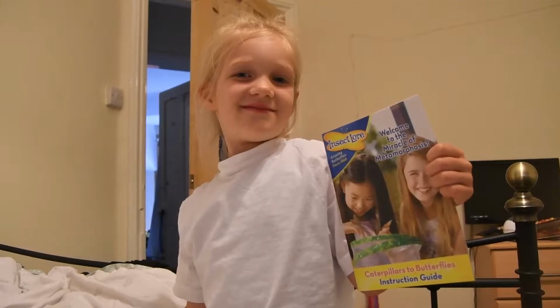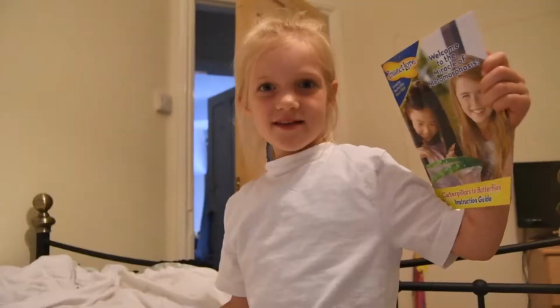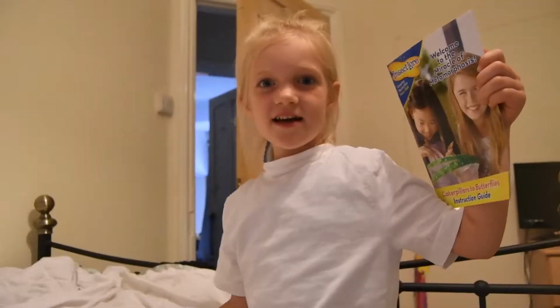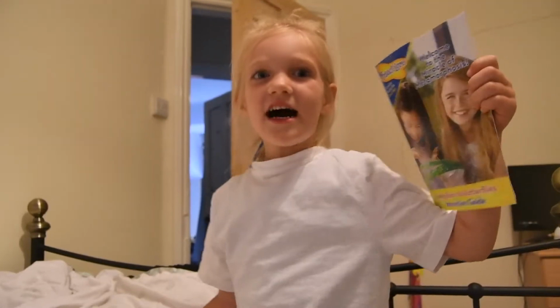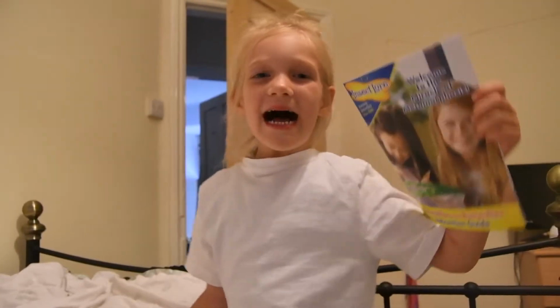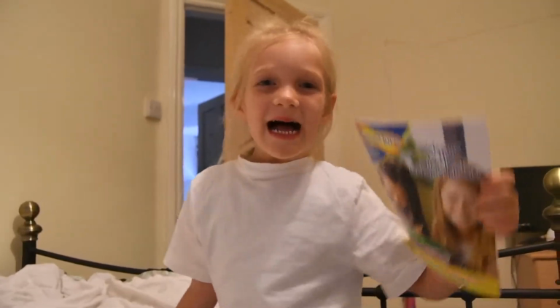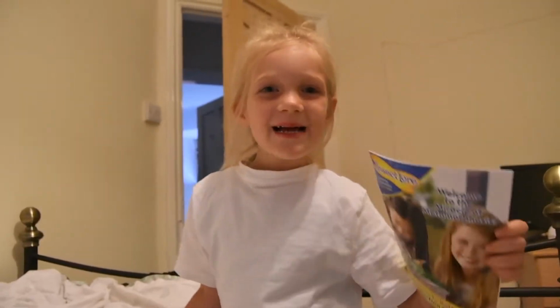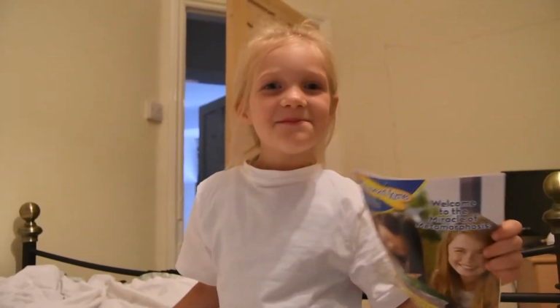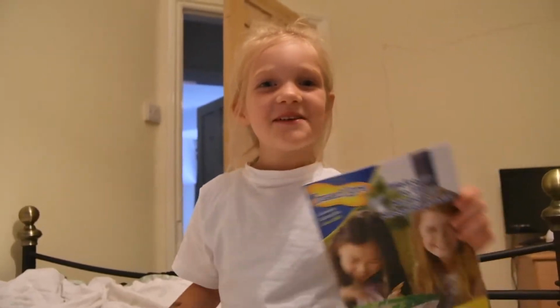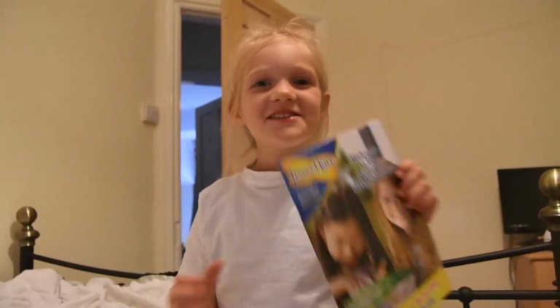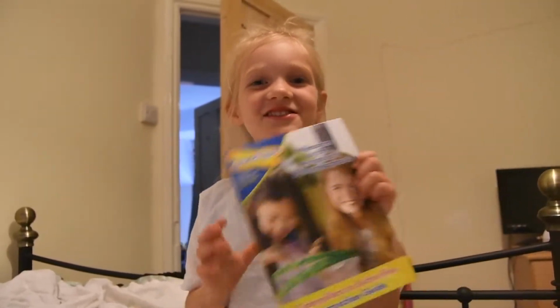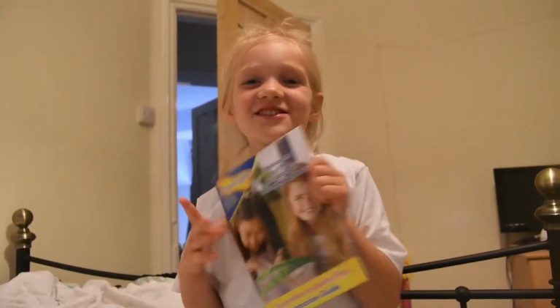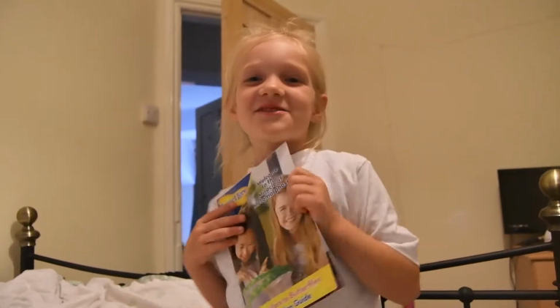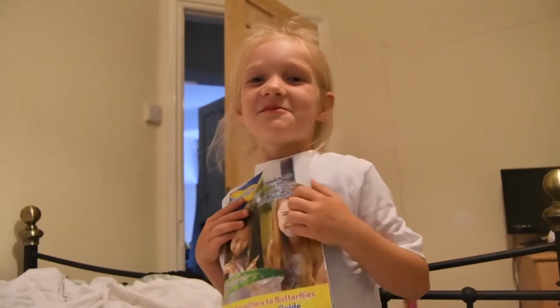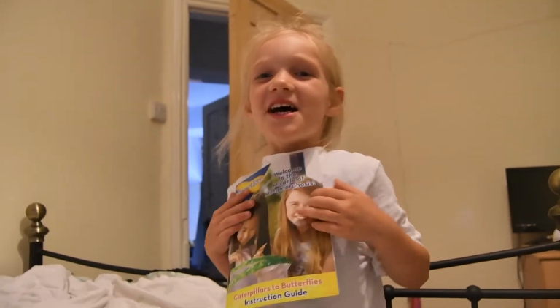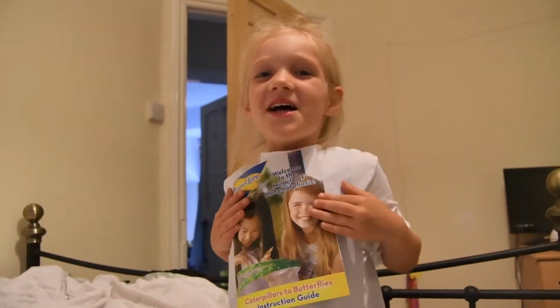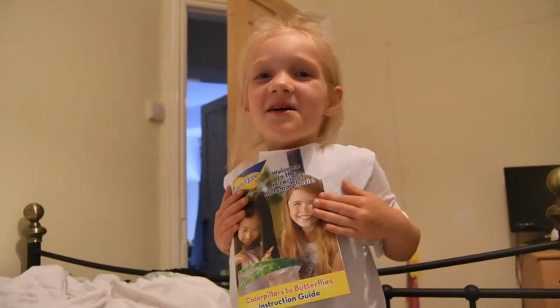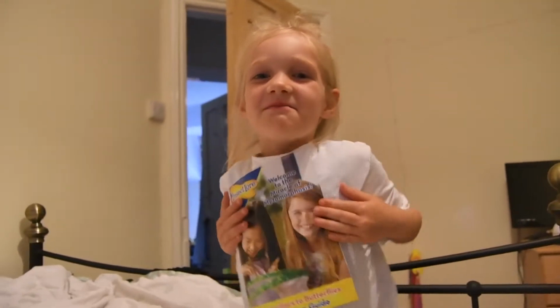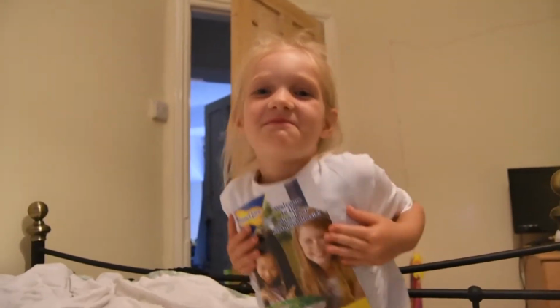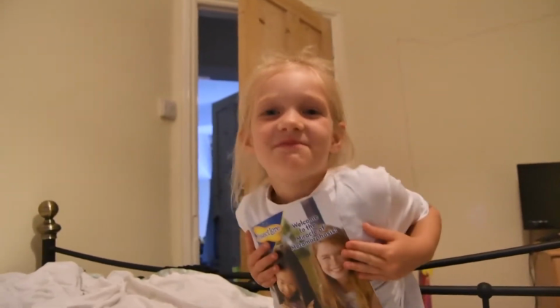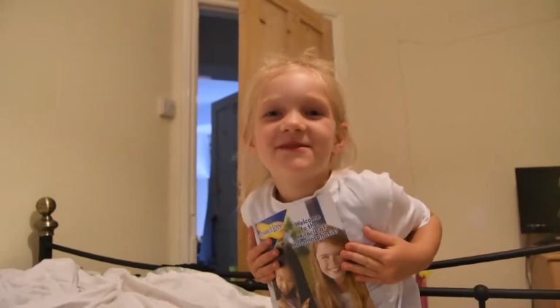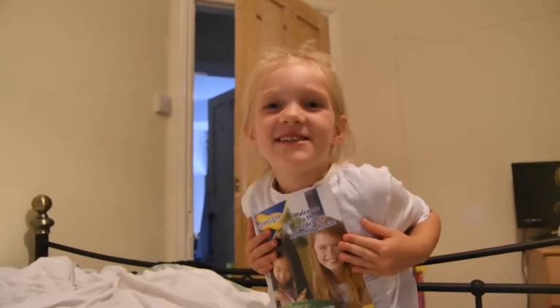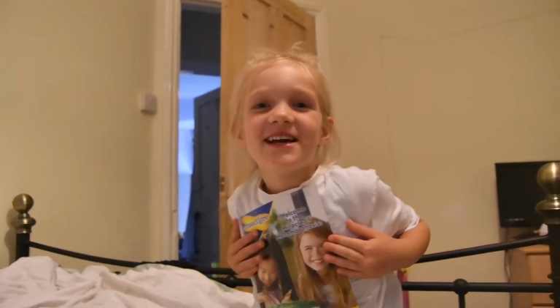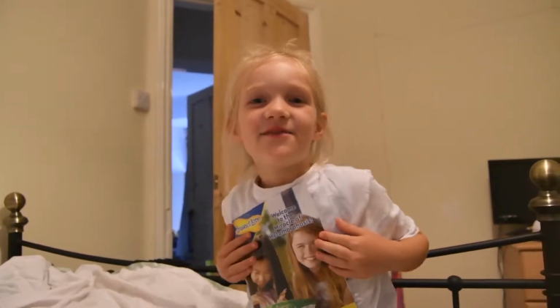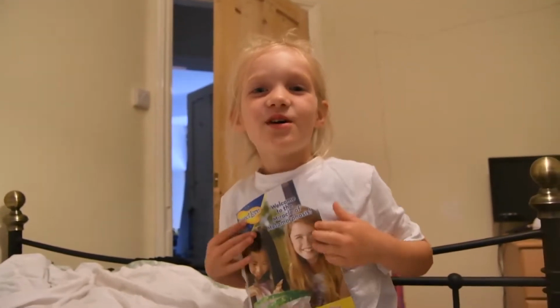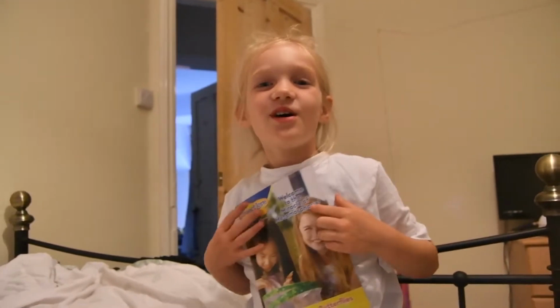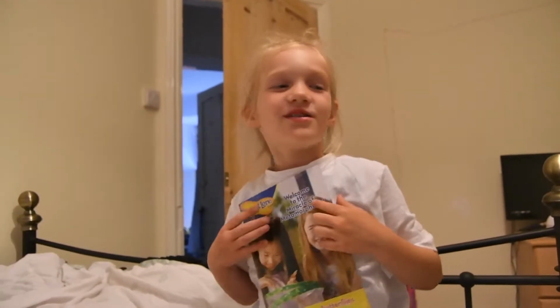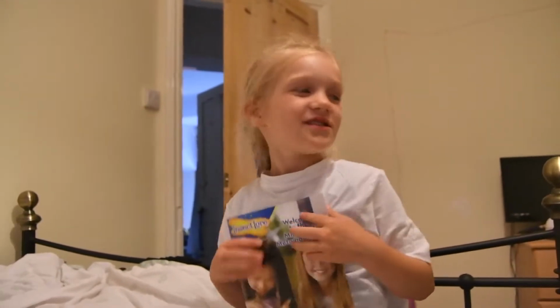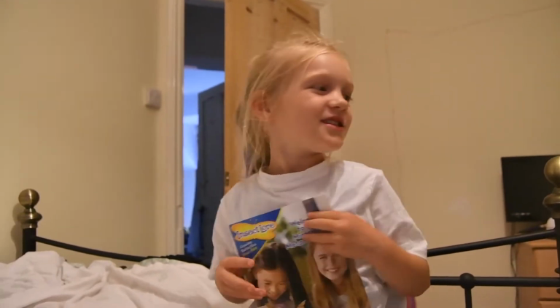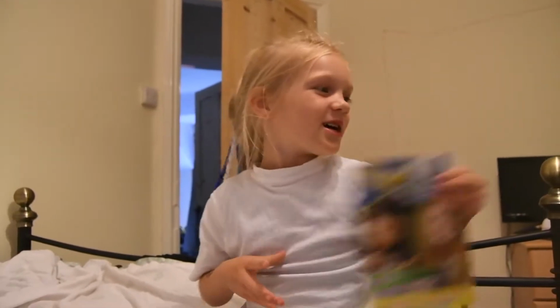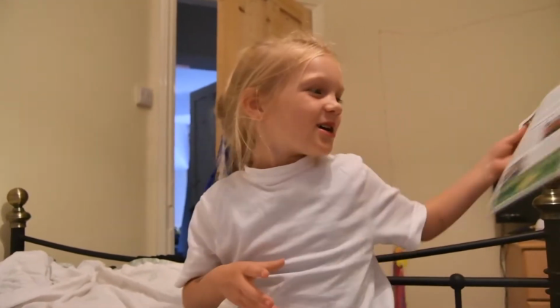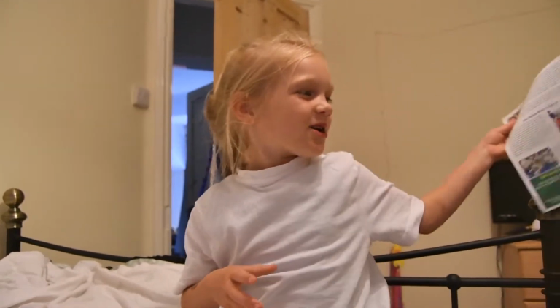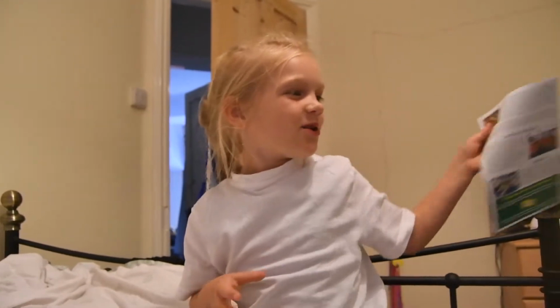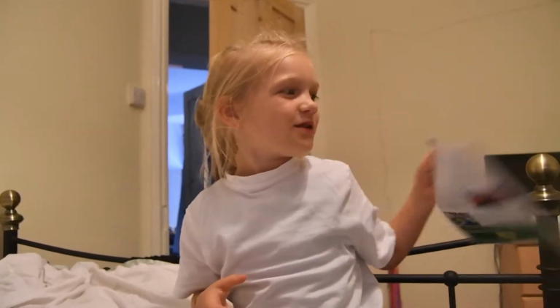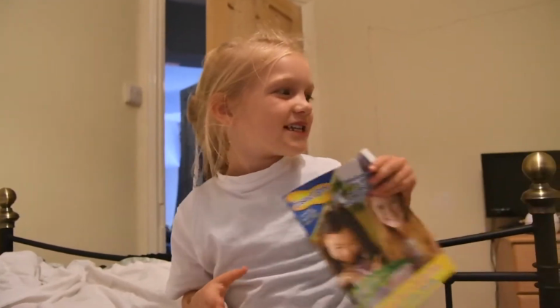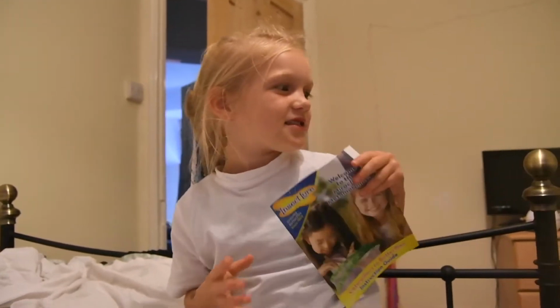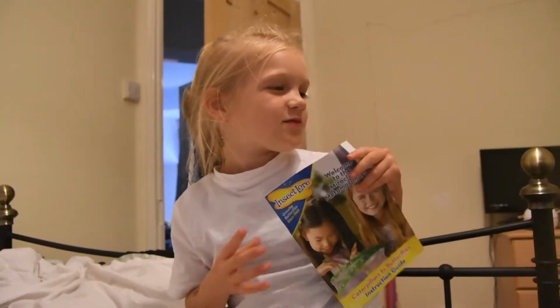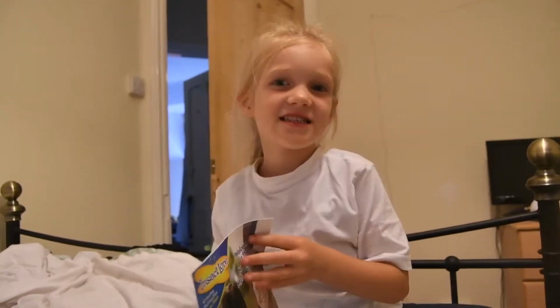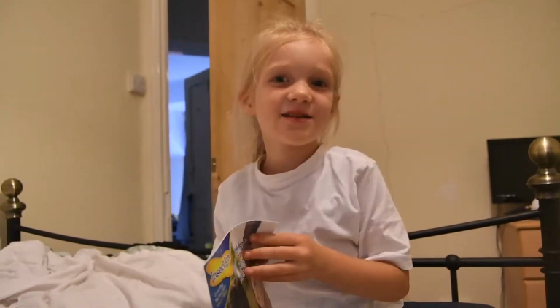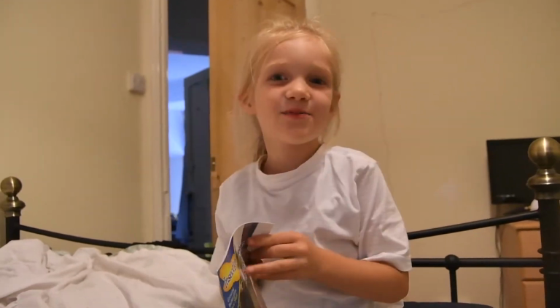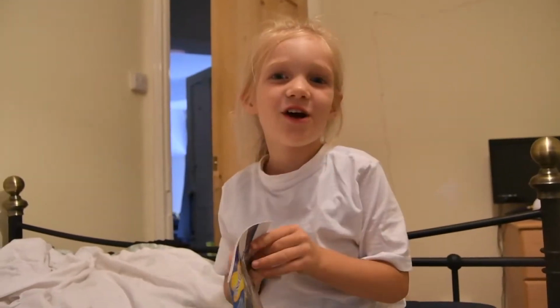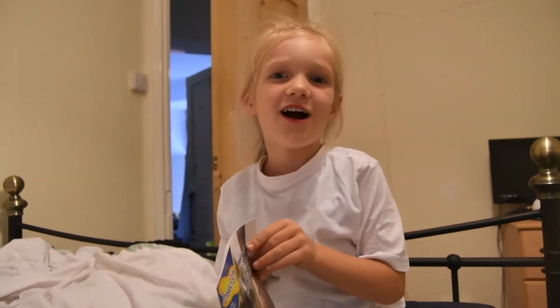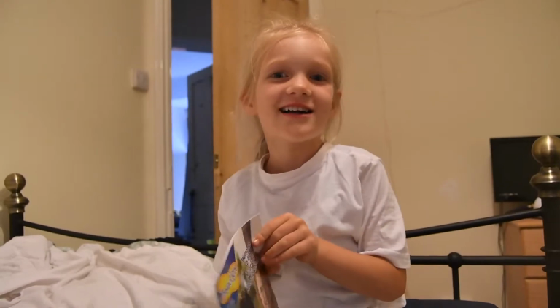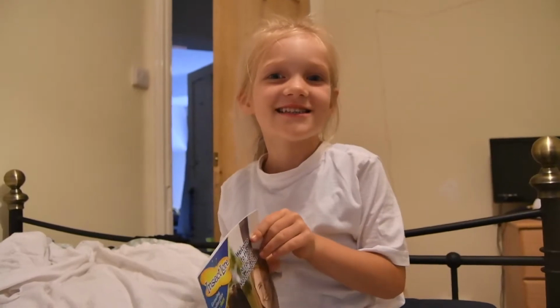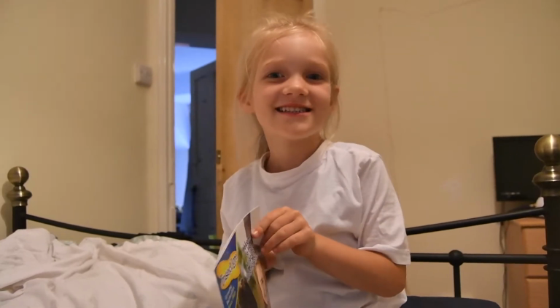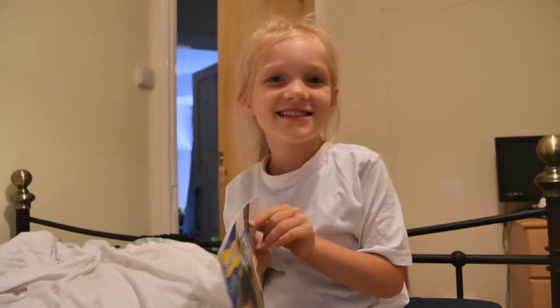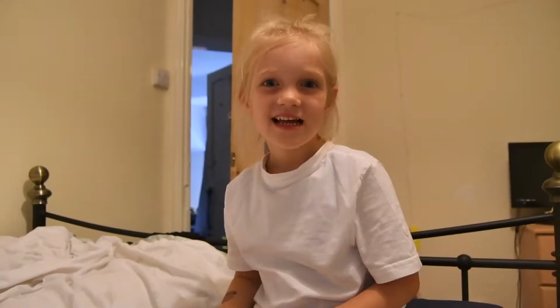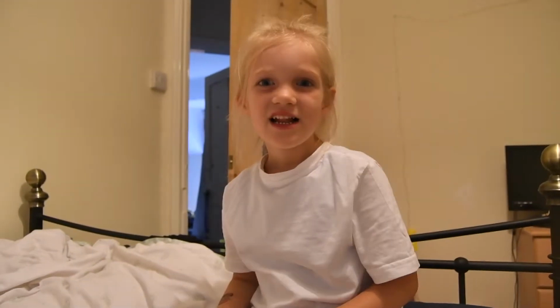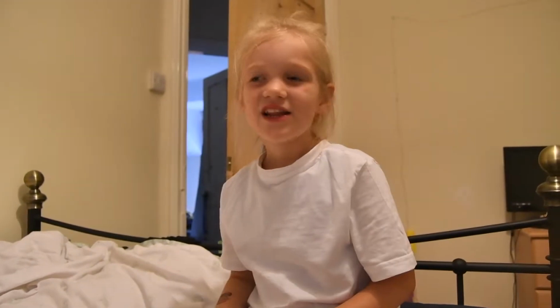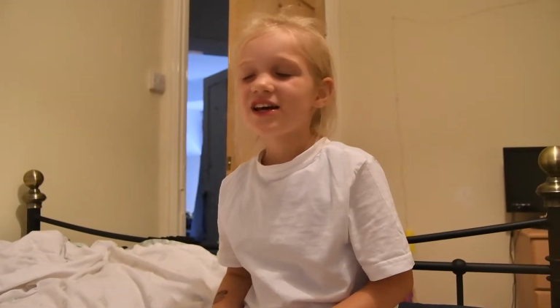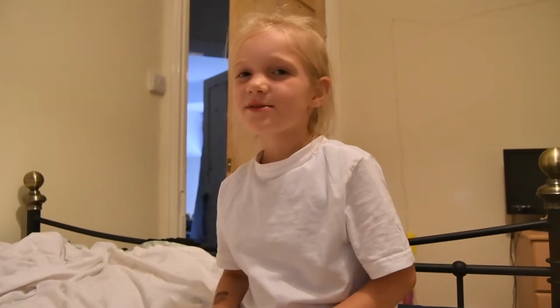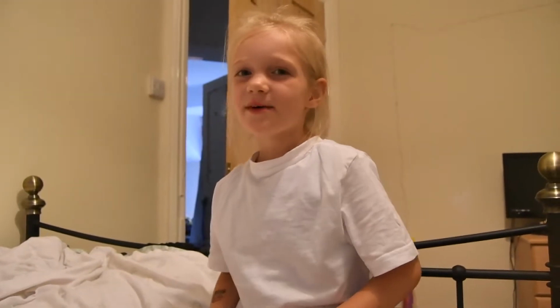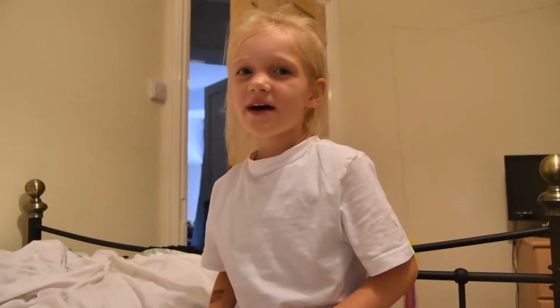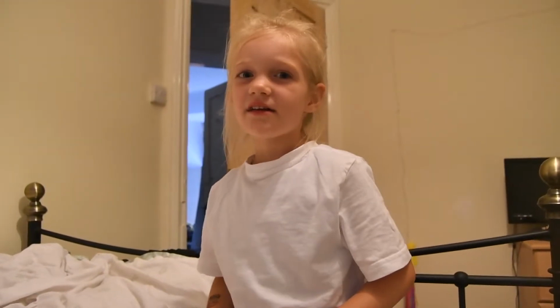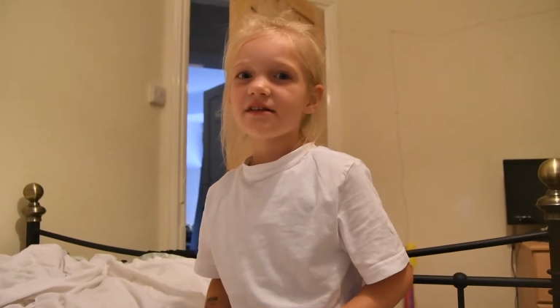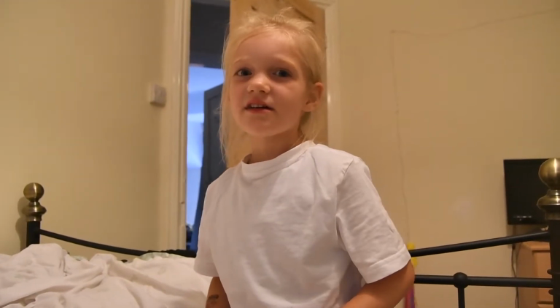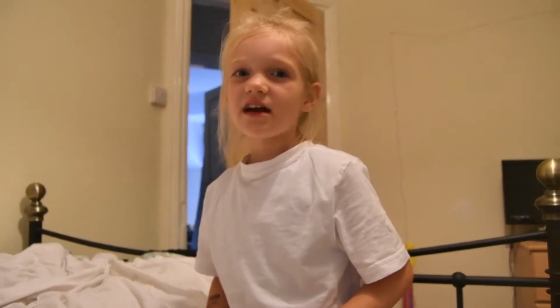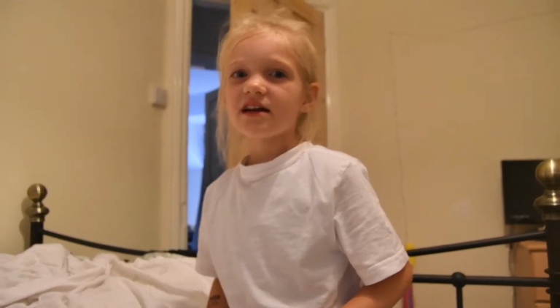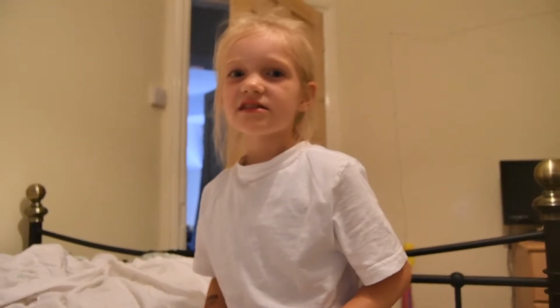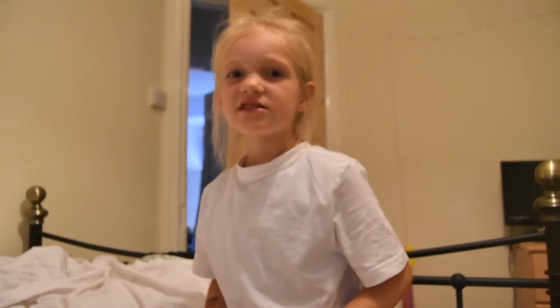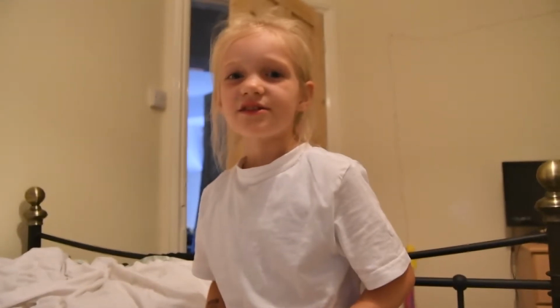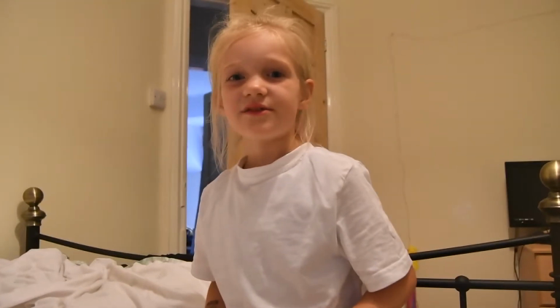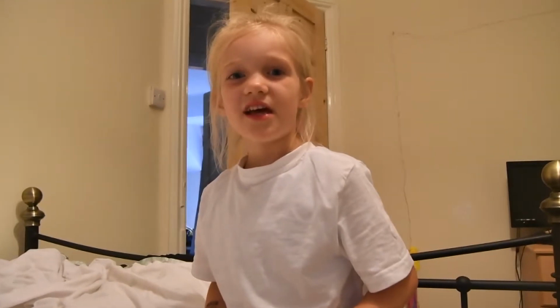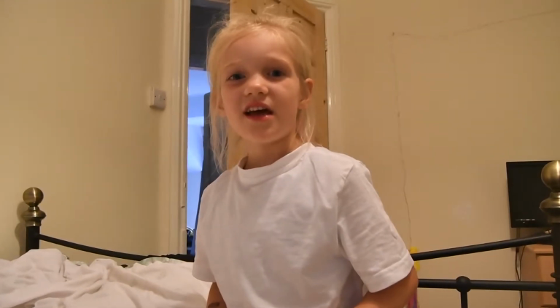I've been just given the coolest surprise! Look at my reaction here!